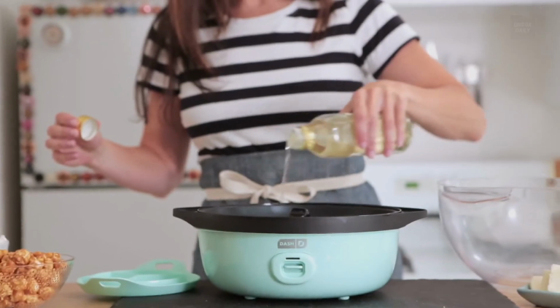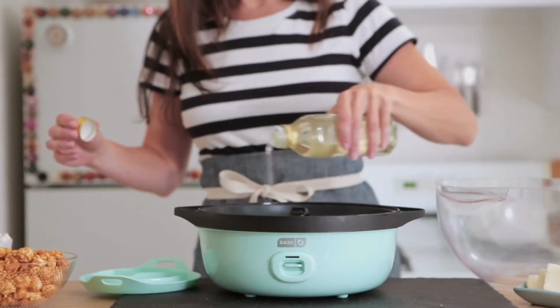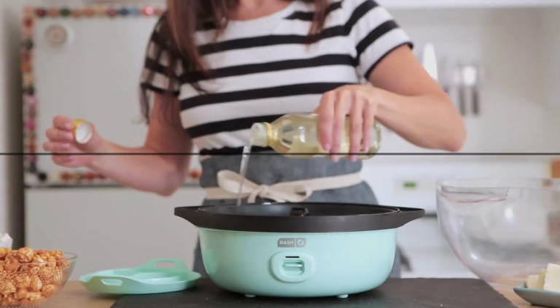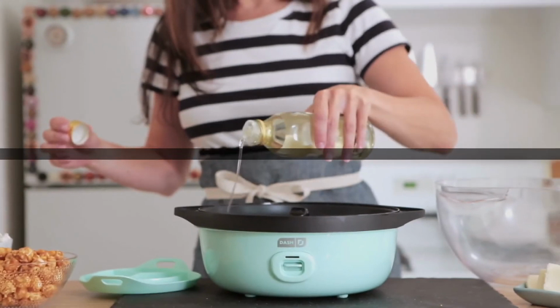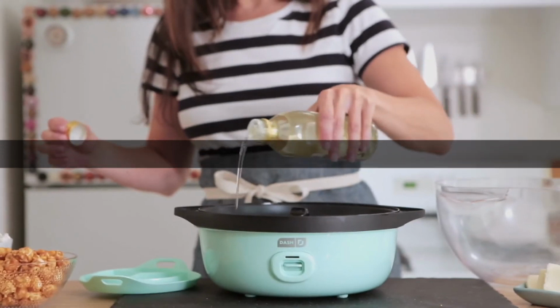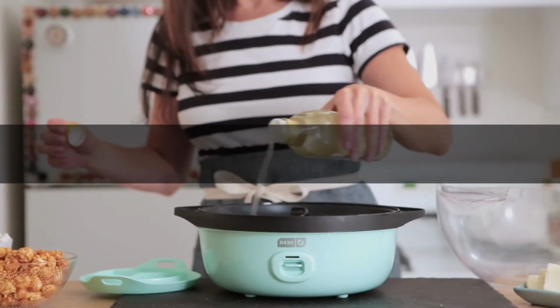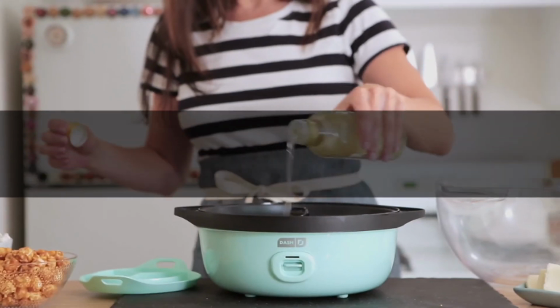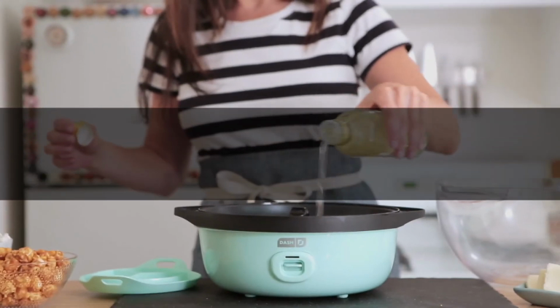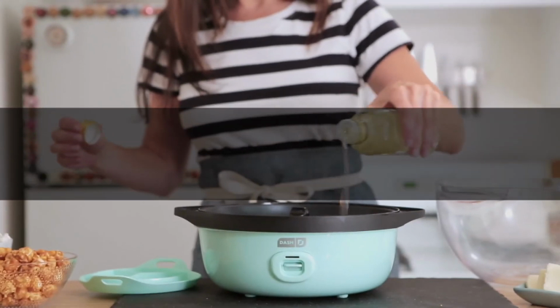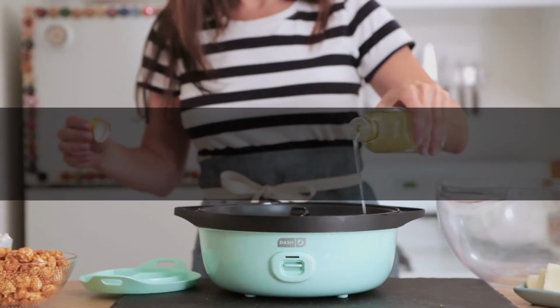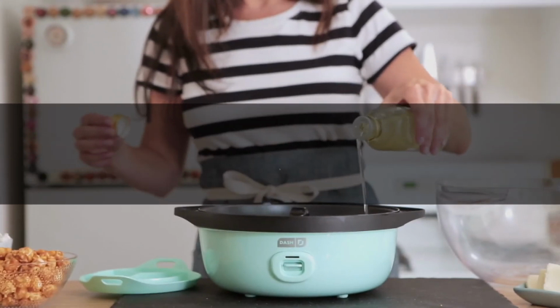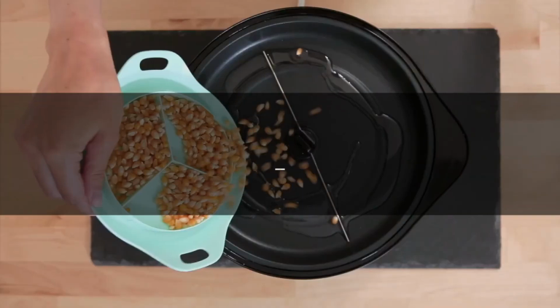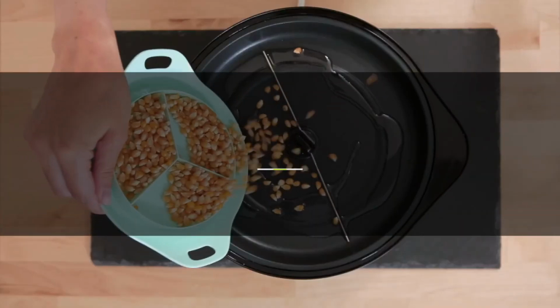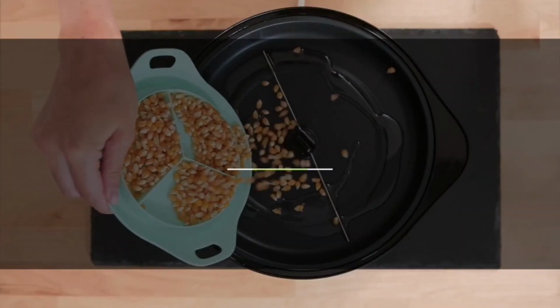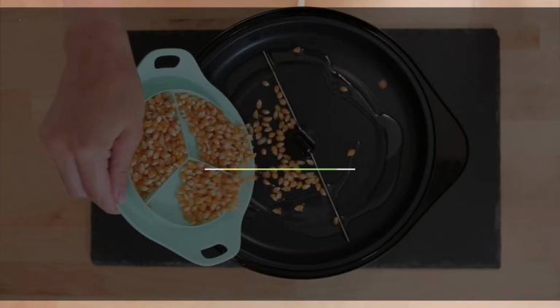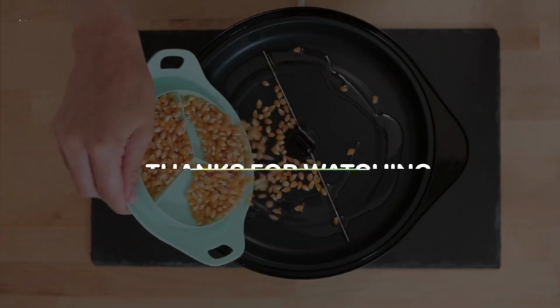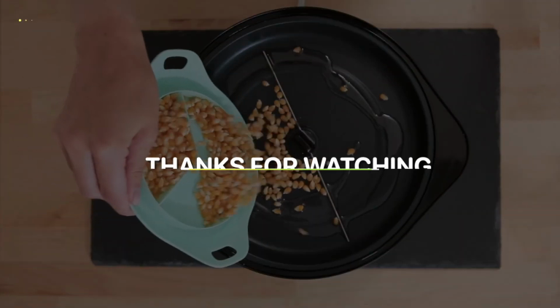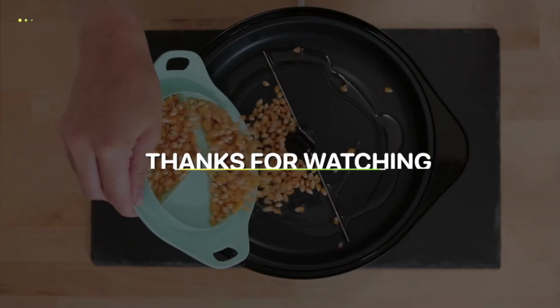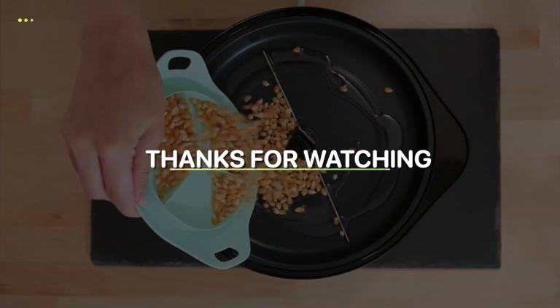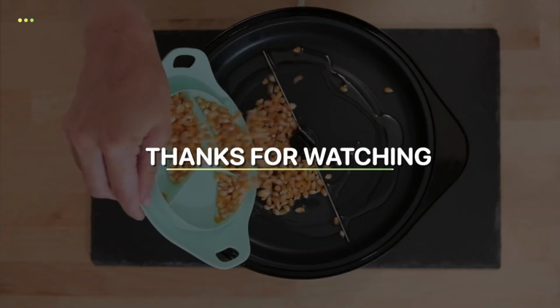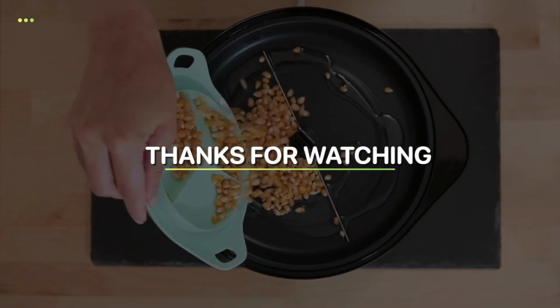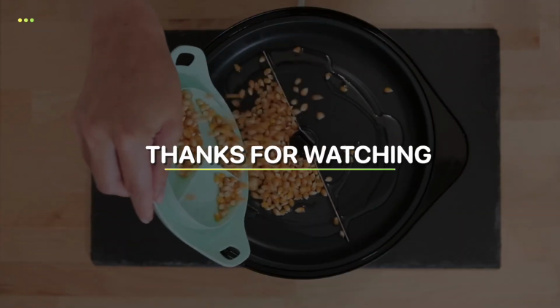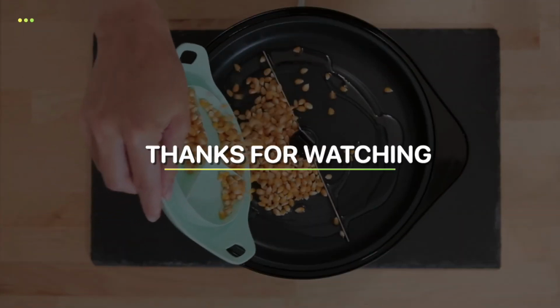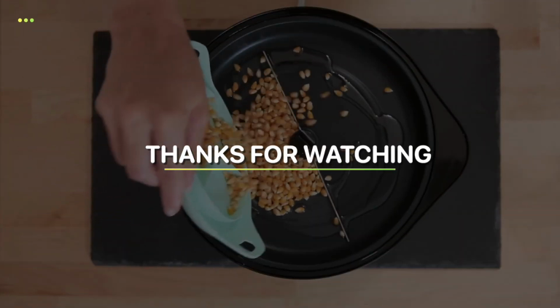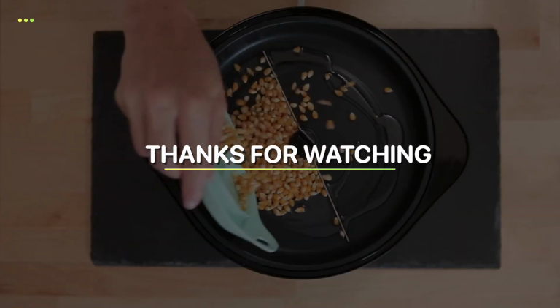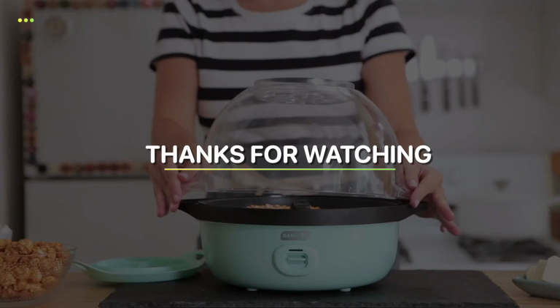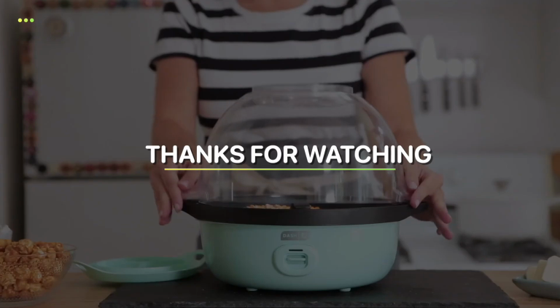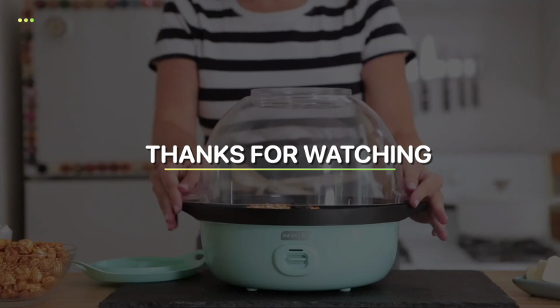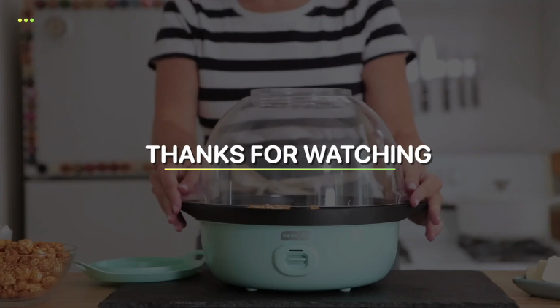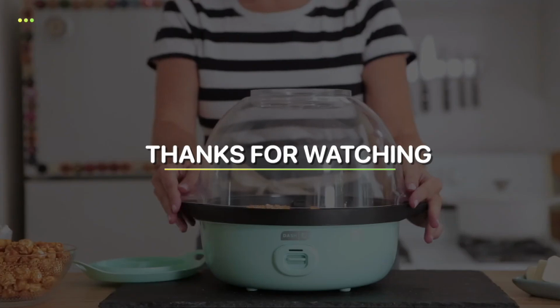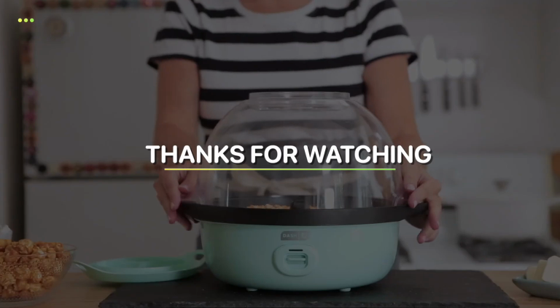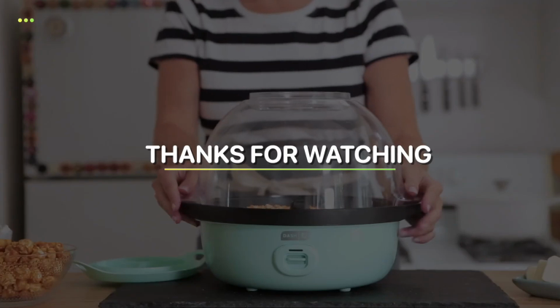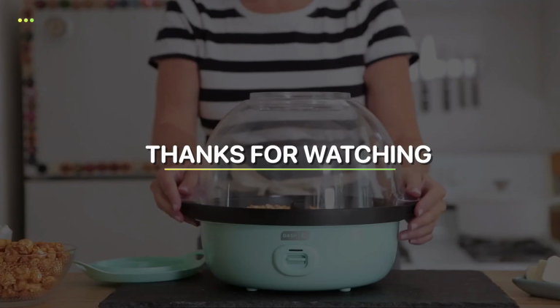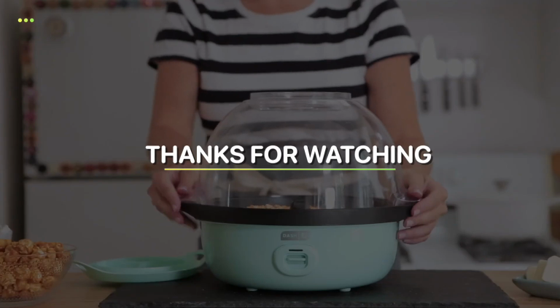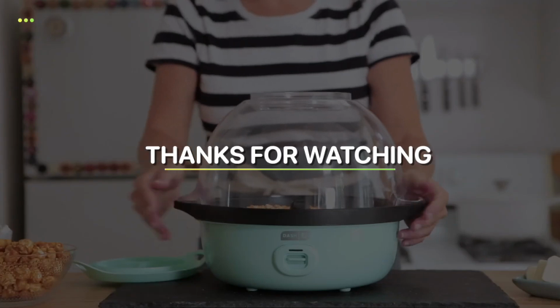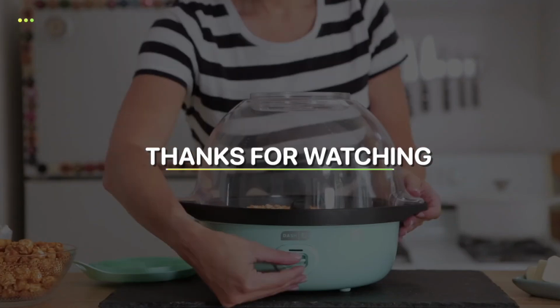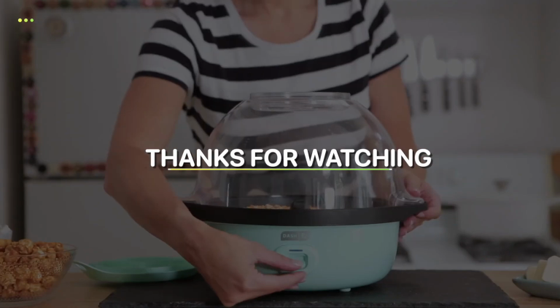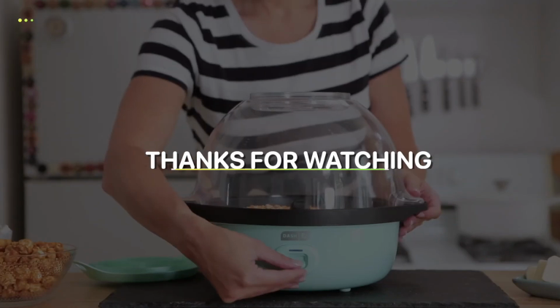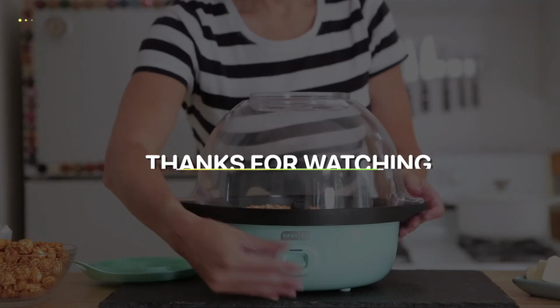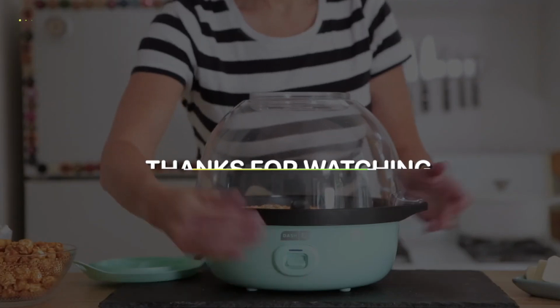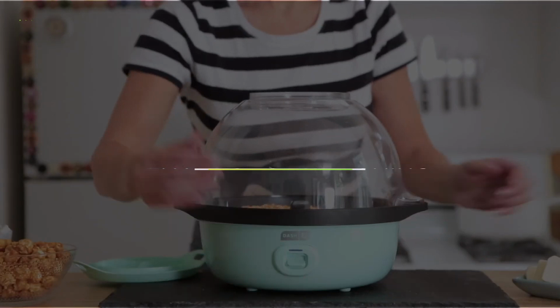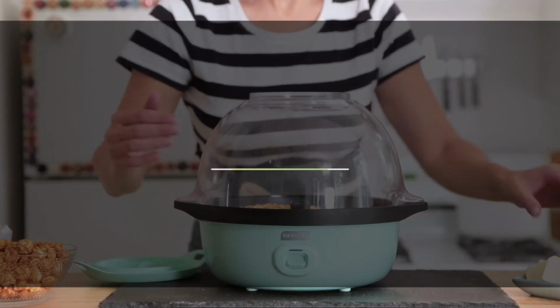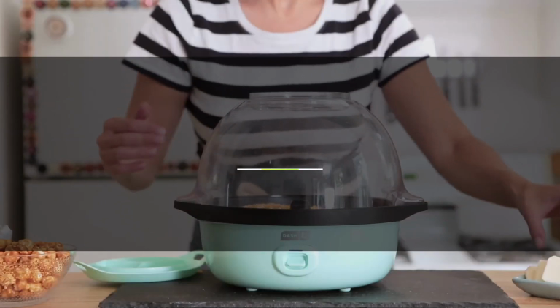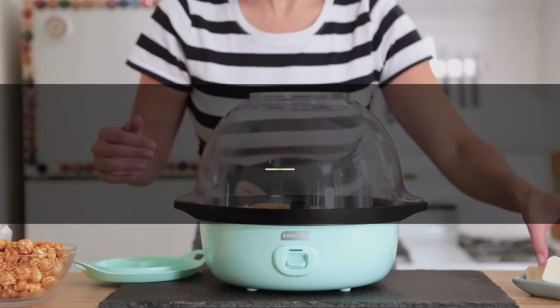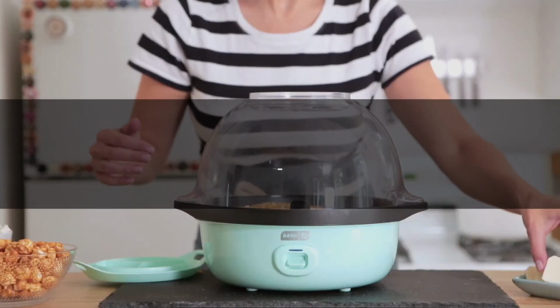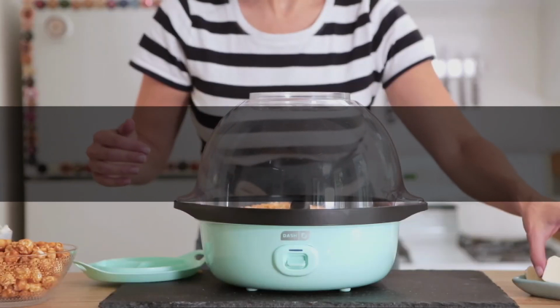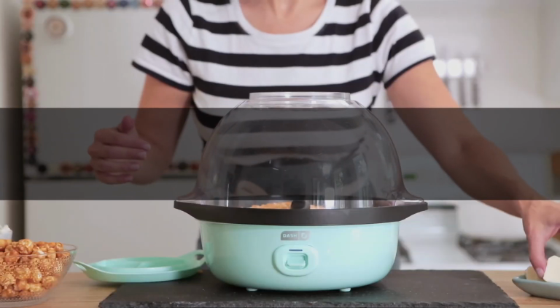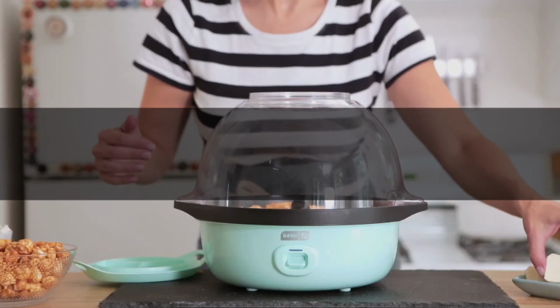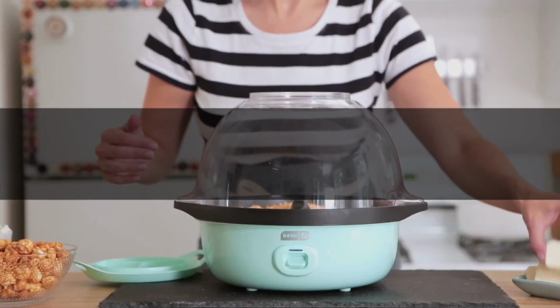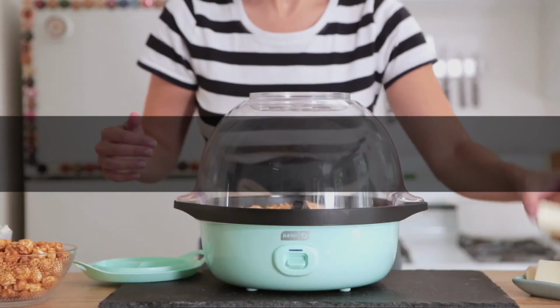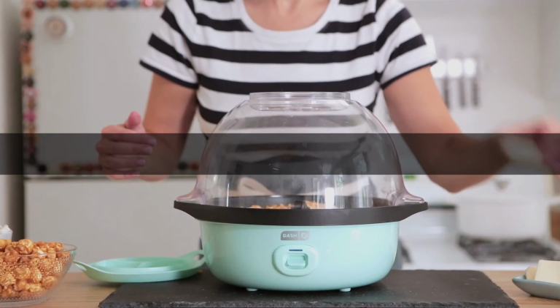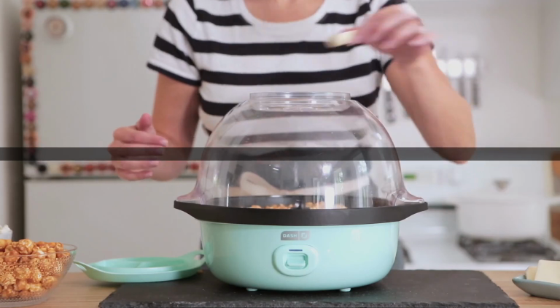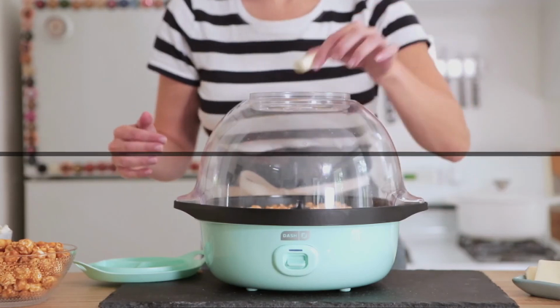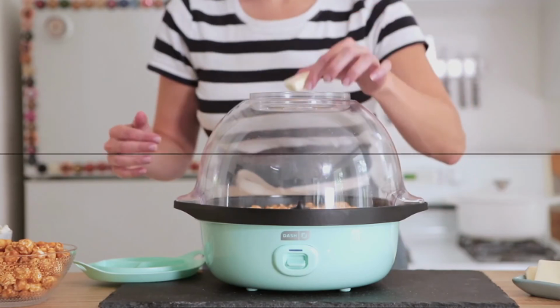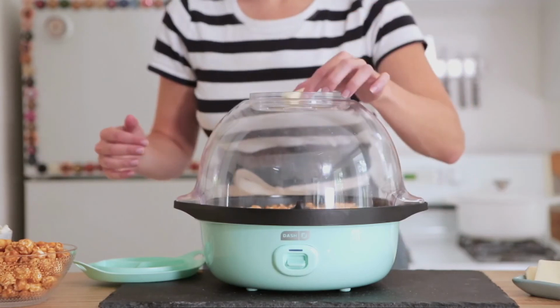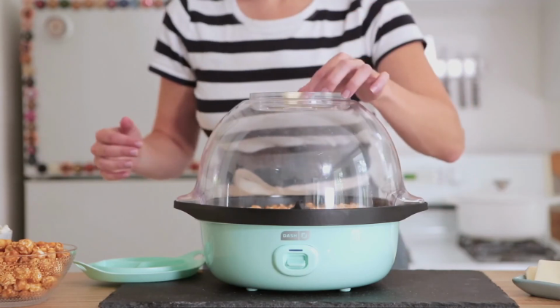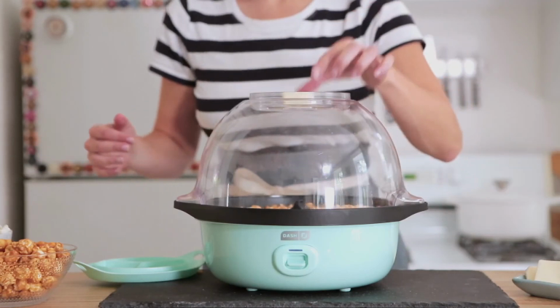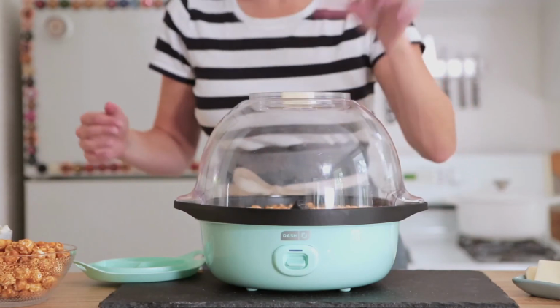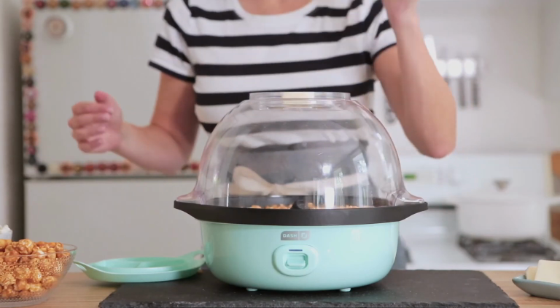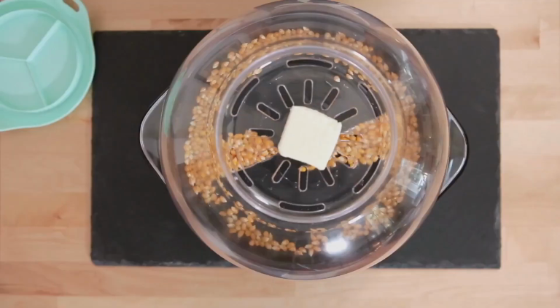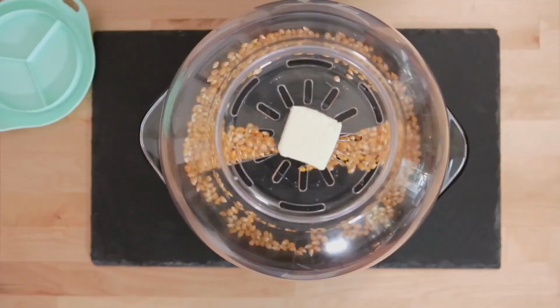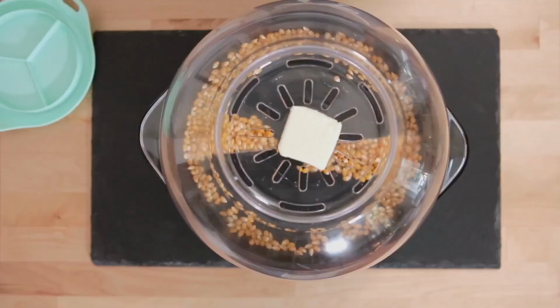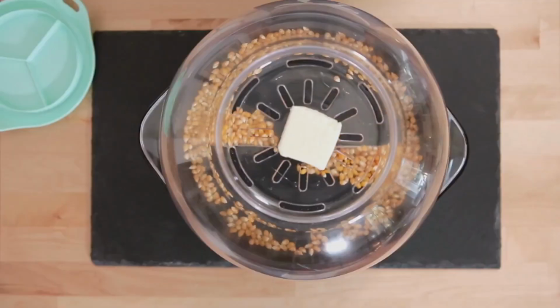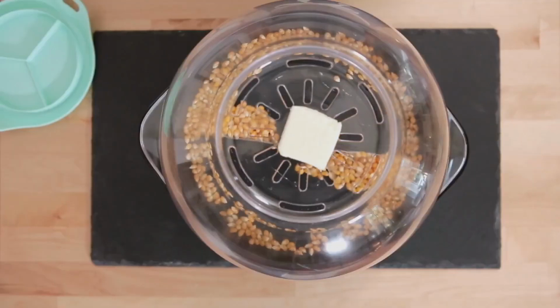That's all for today's video. Hope you enjoyed it. If so, please like, share, and subscribe.